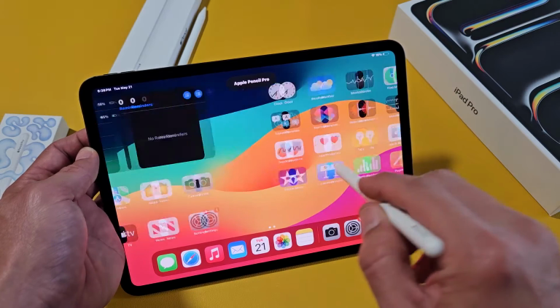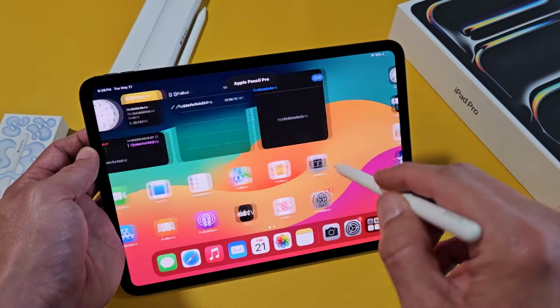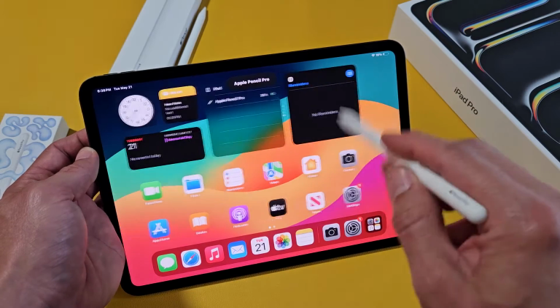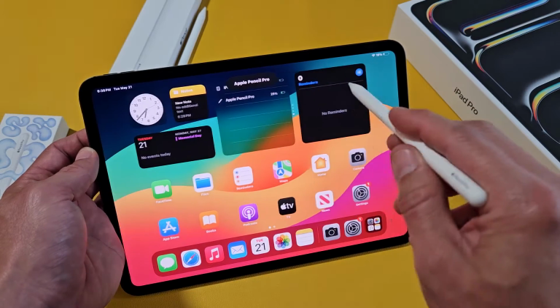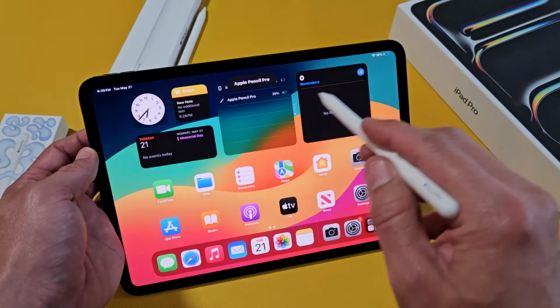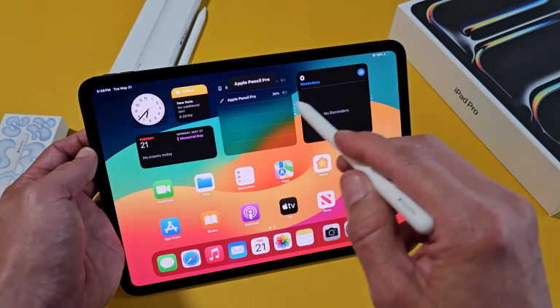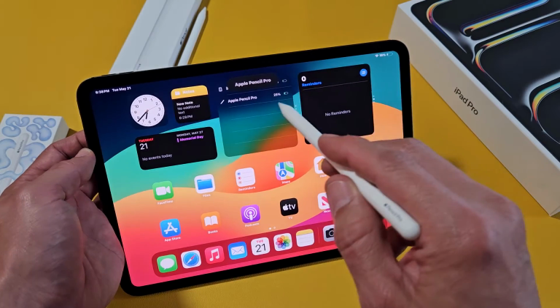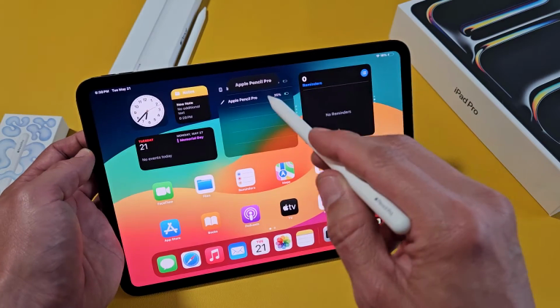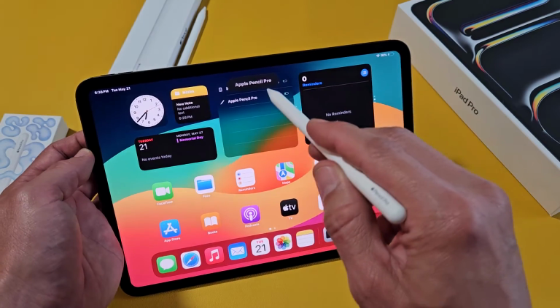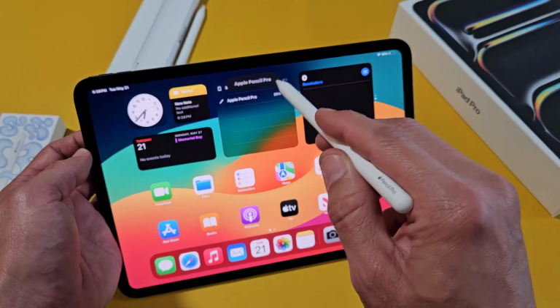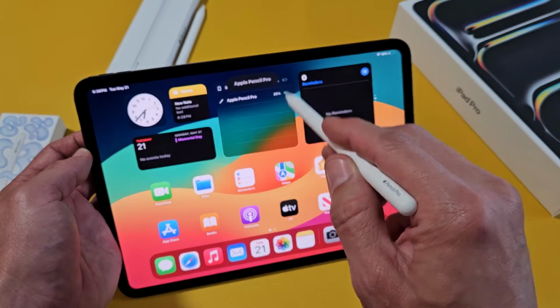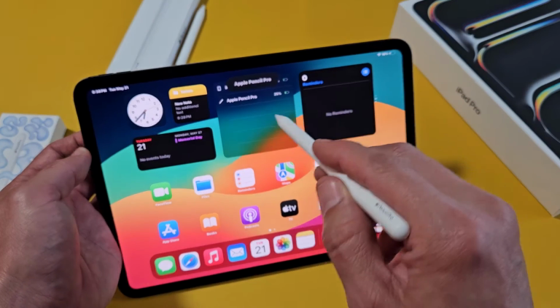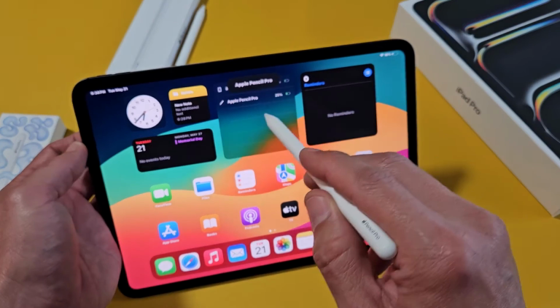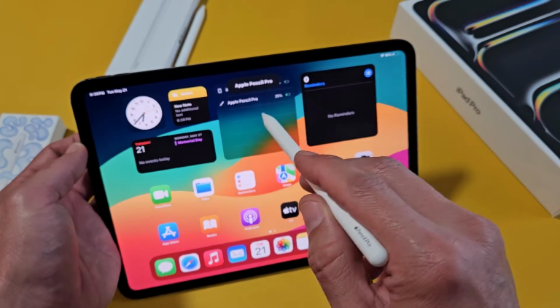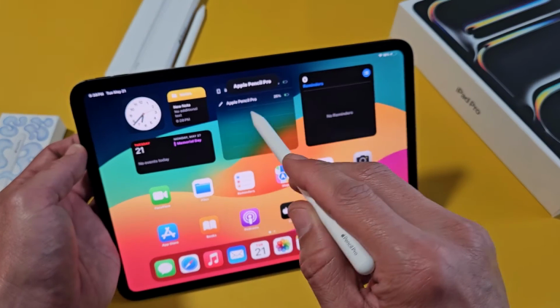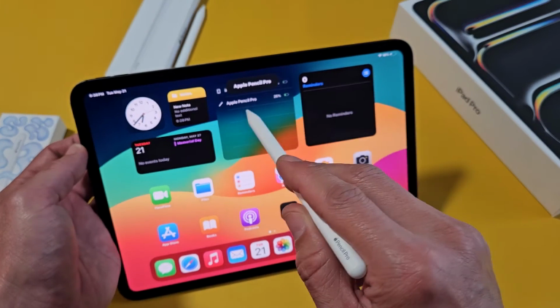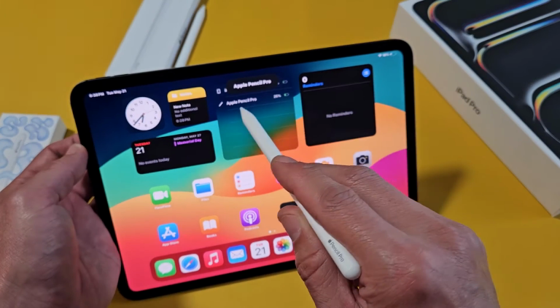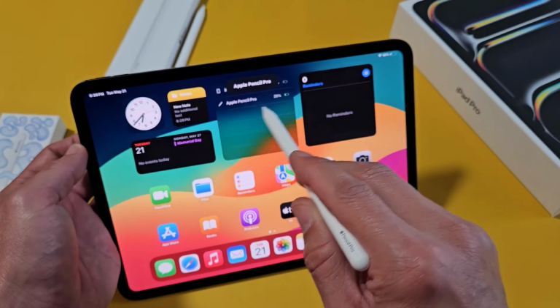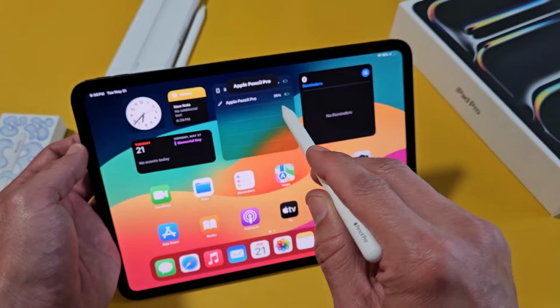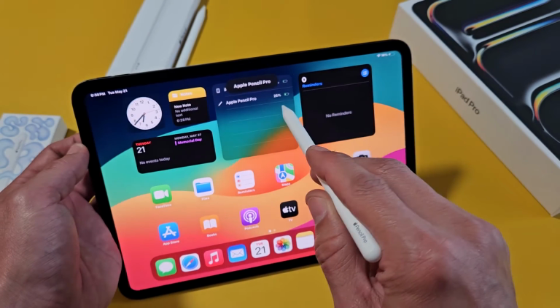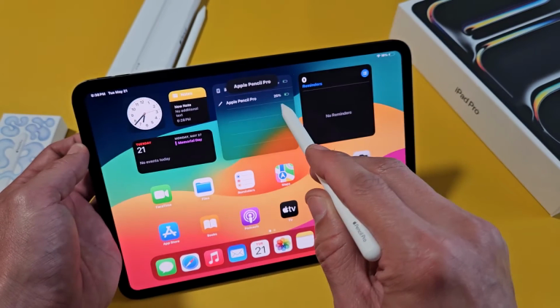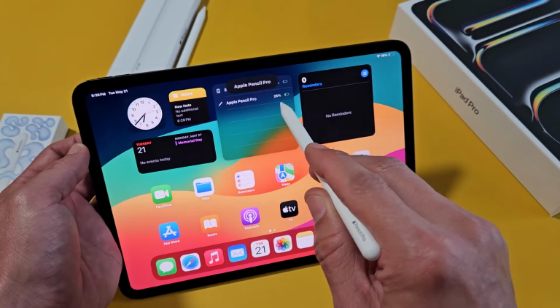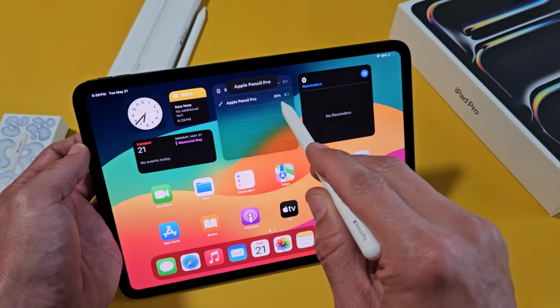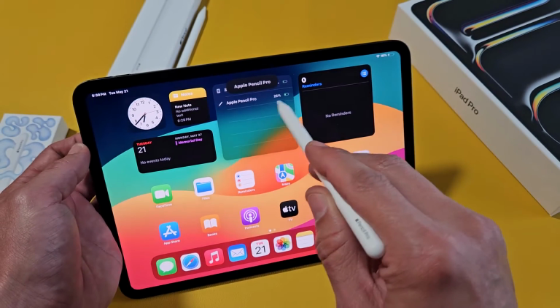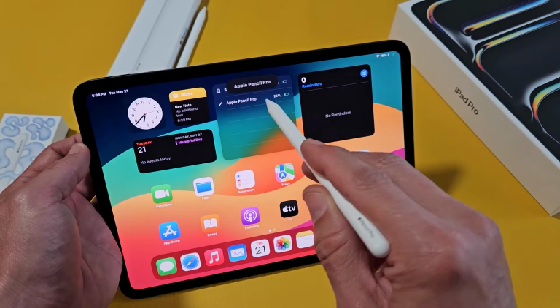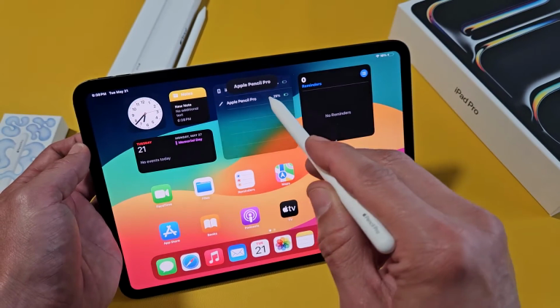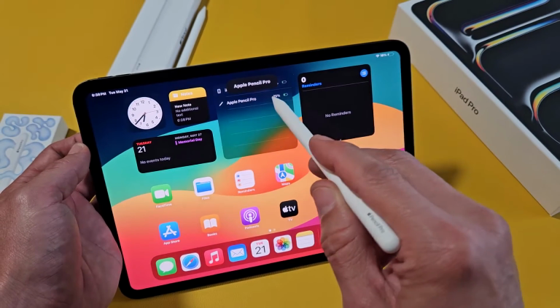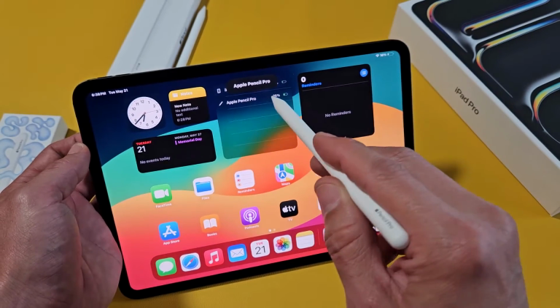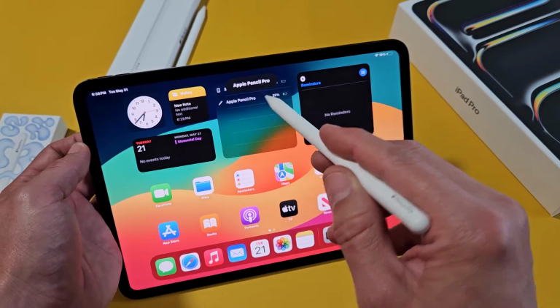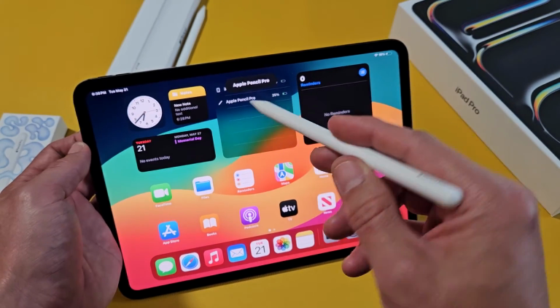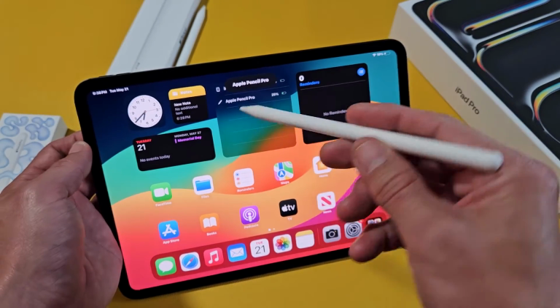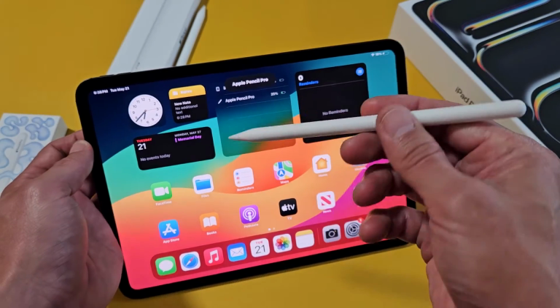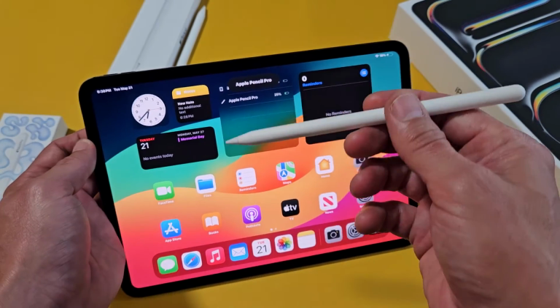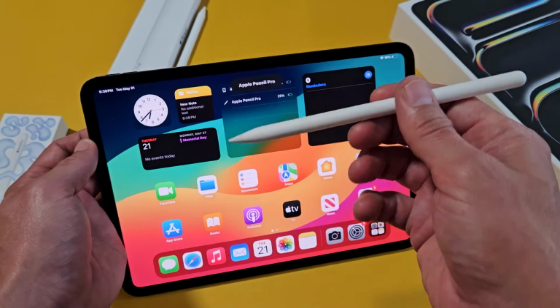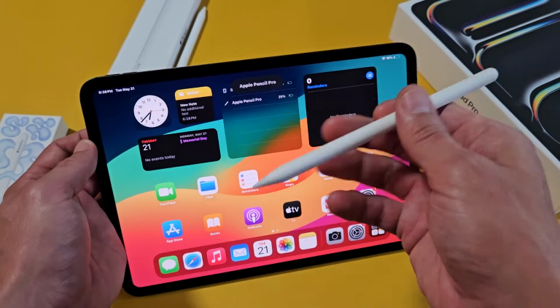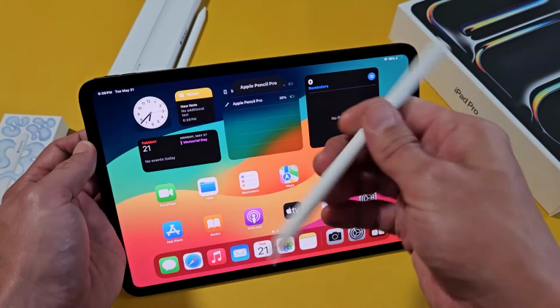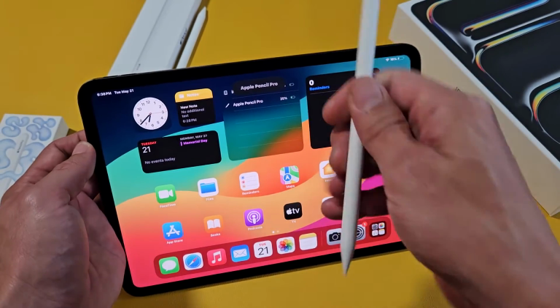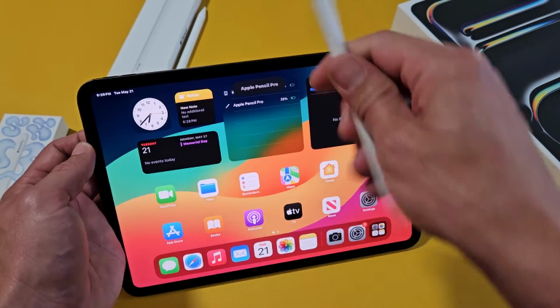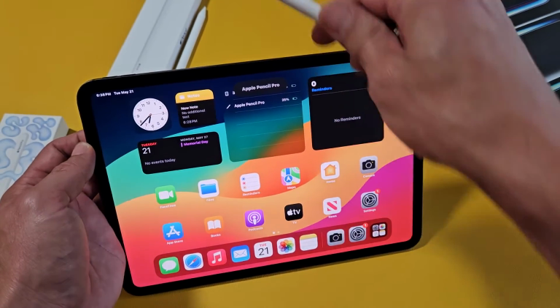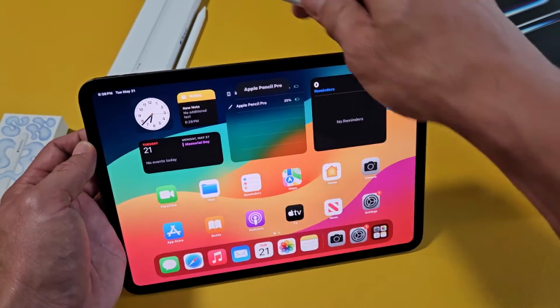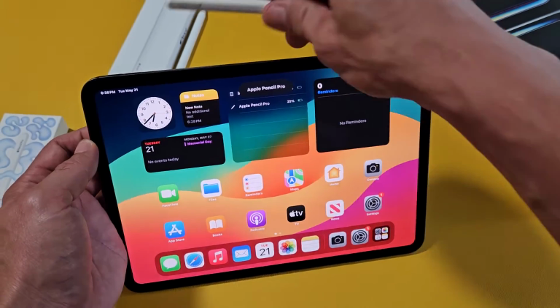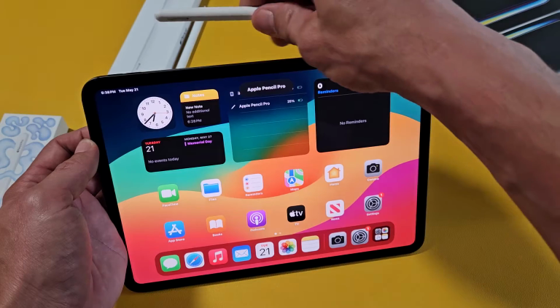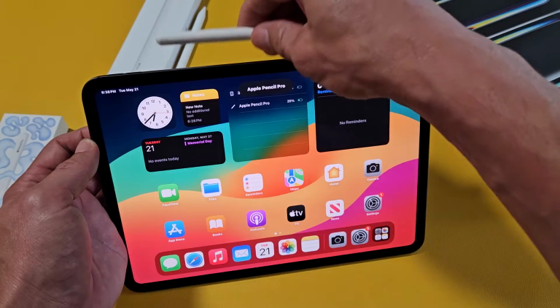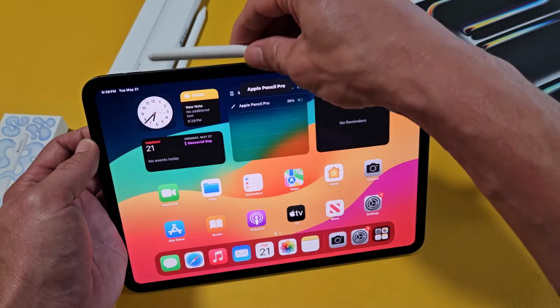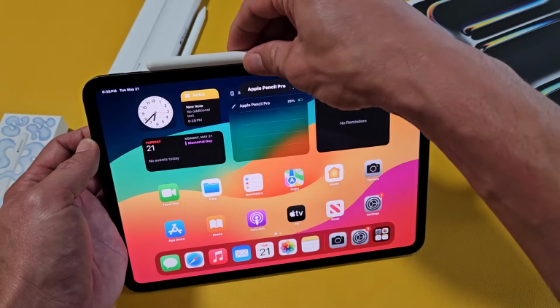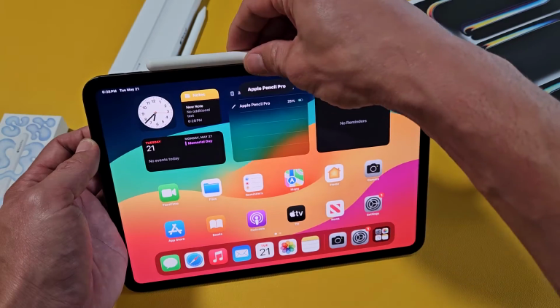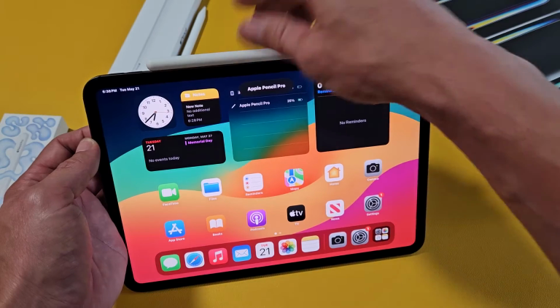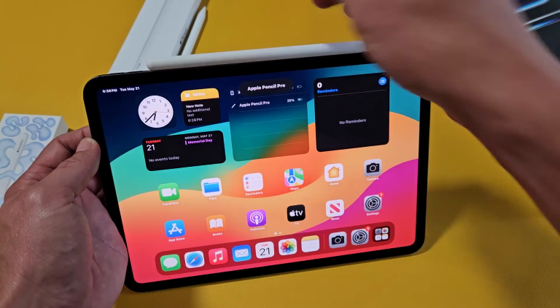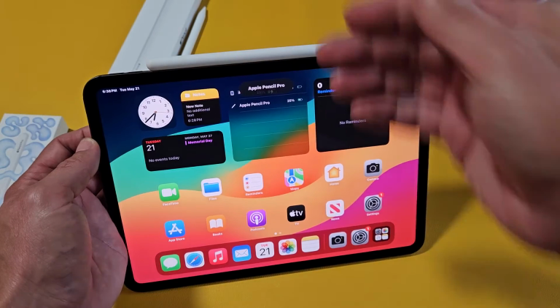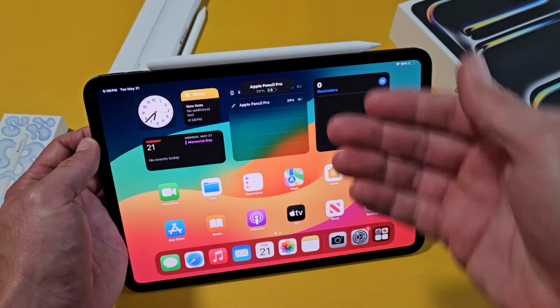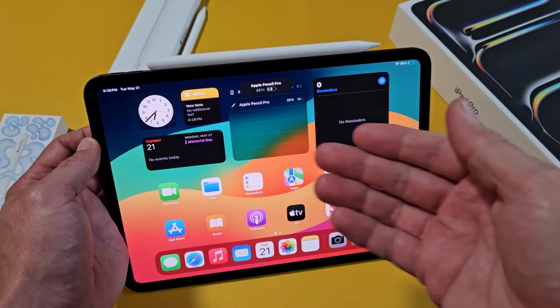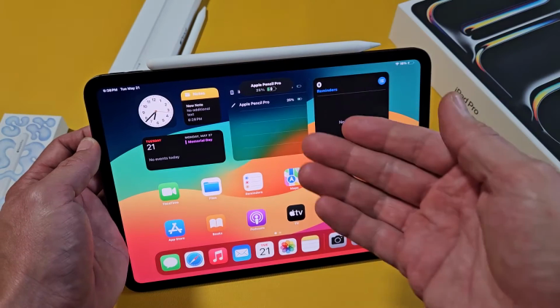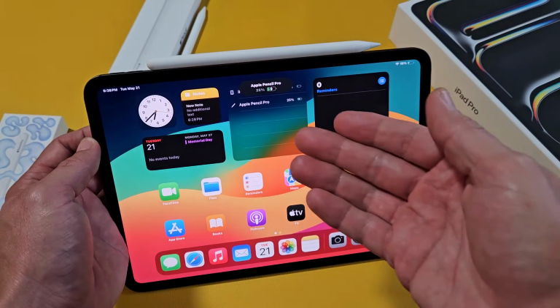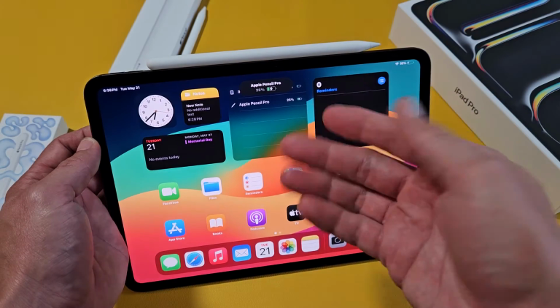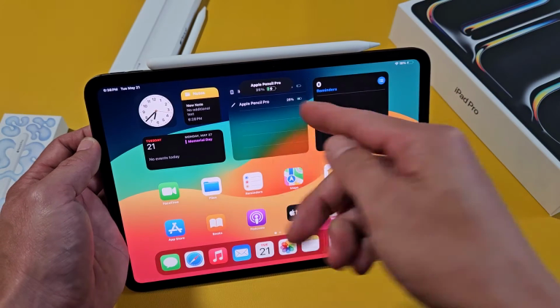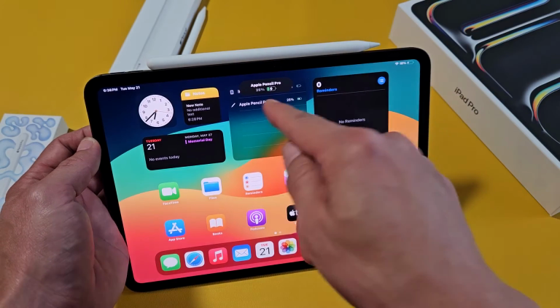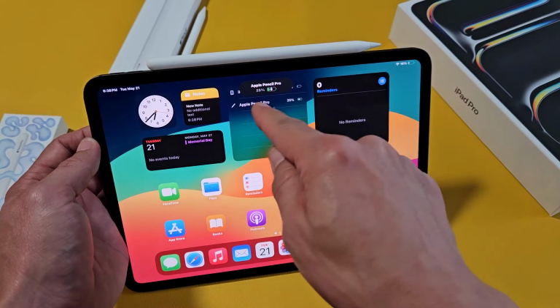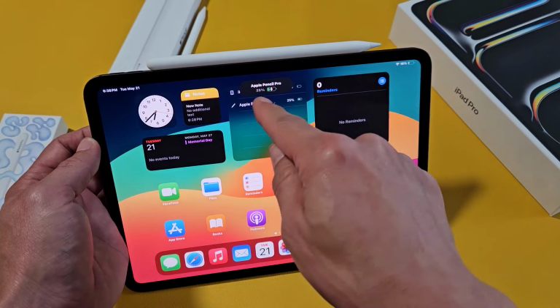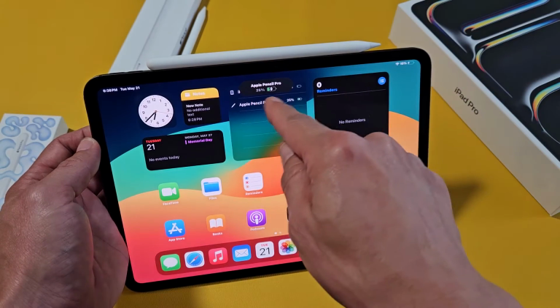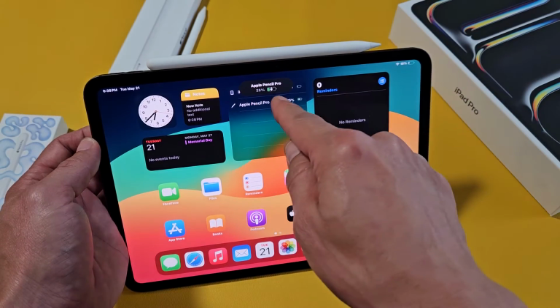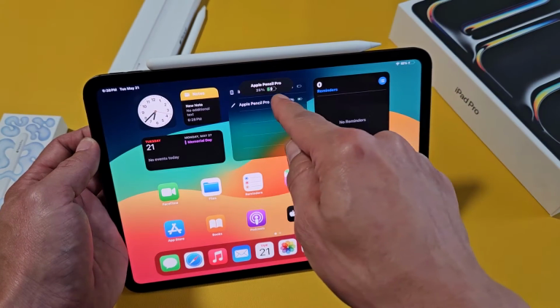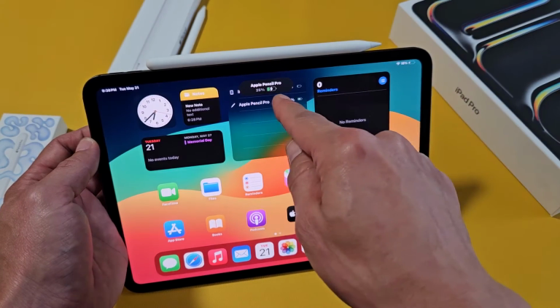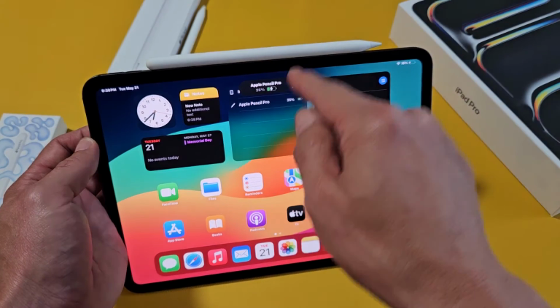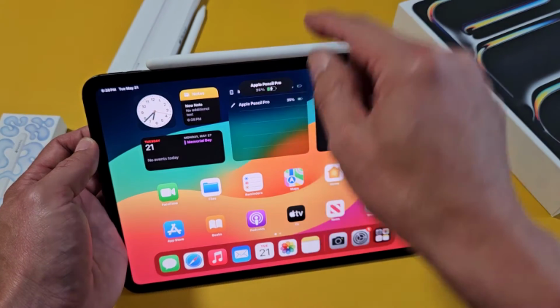You can see the battery — it shows 25 percent on there as well. When you leave the Pencil Pro on the magnet, it charges automatically.